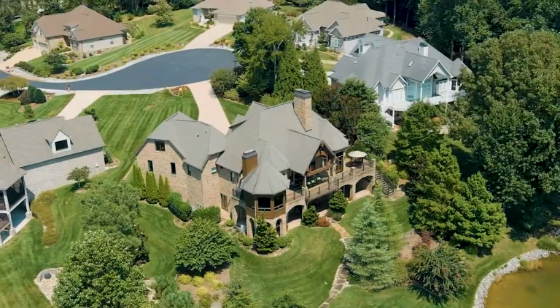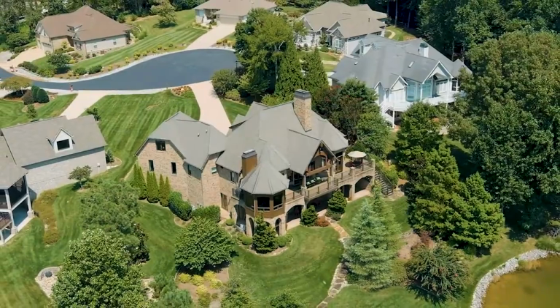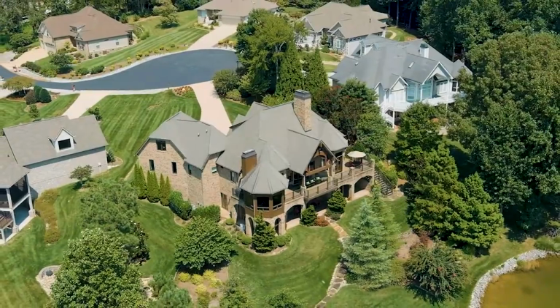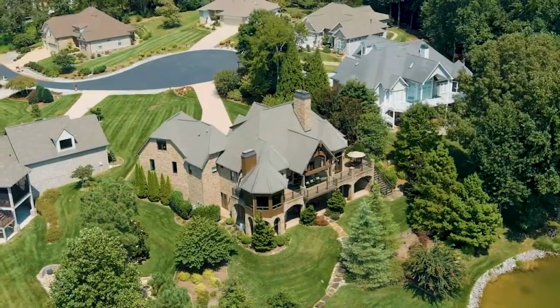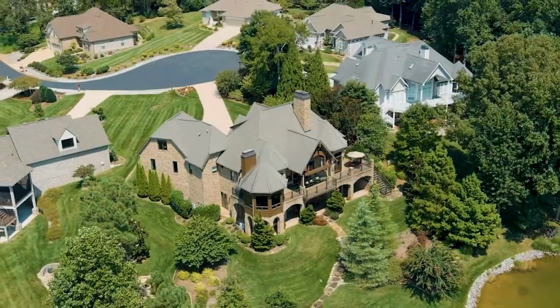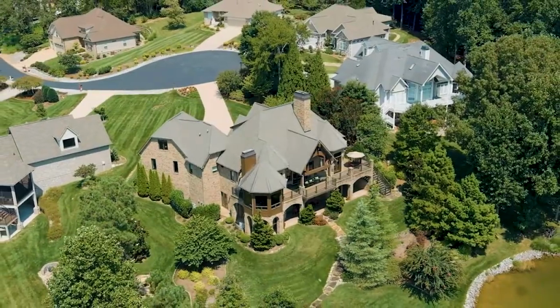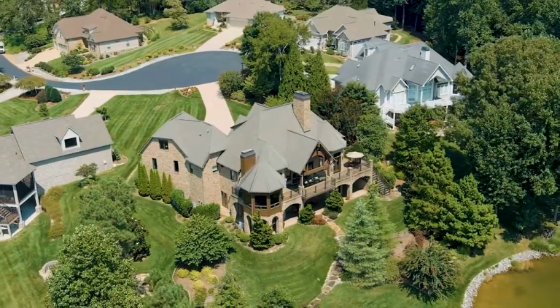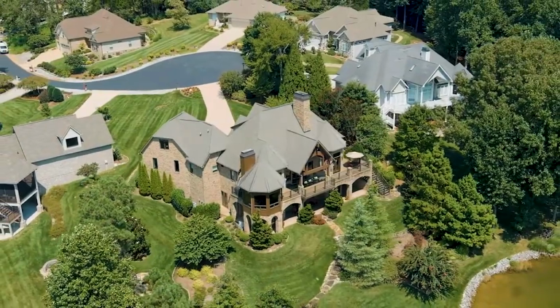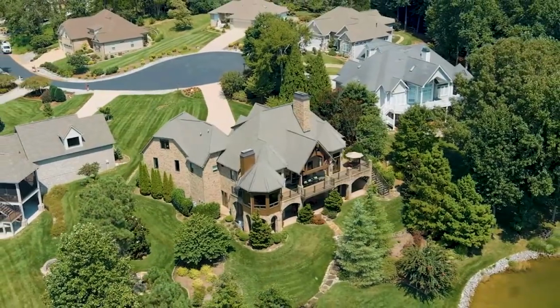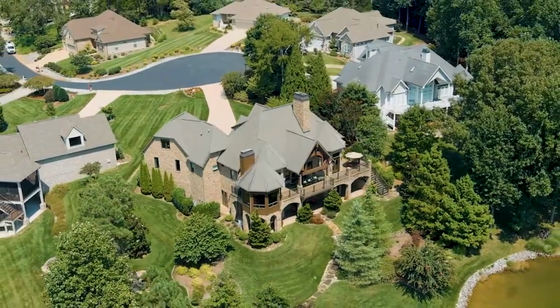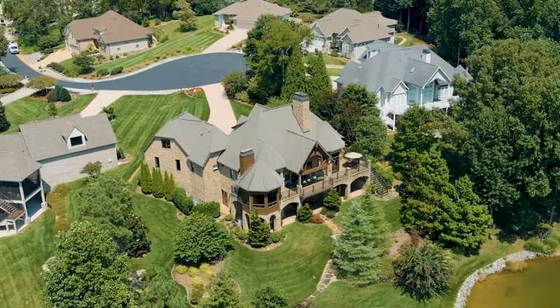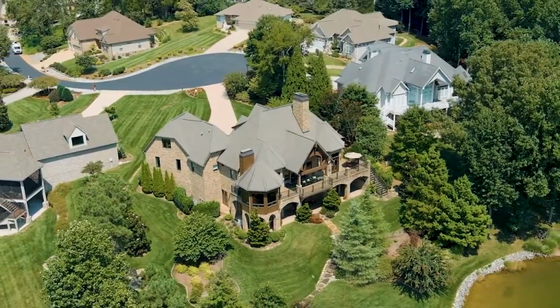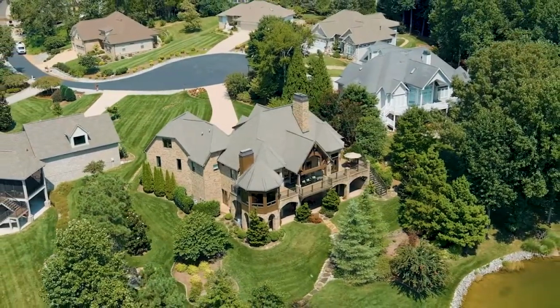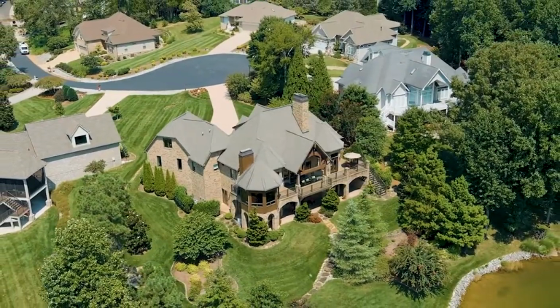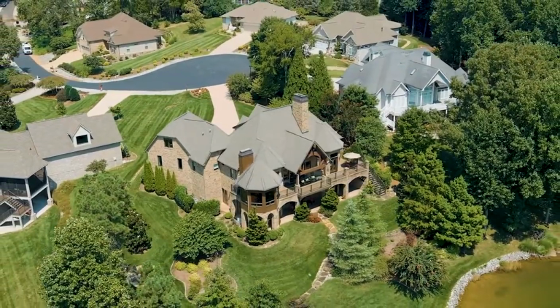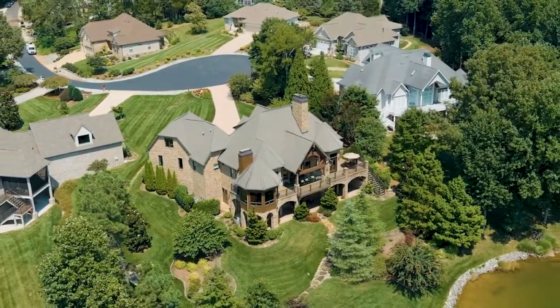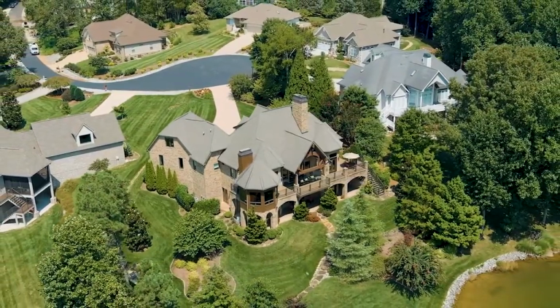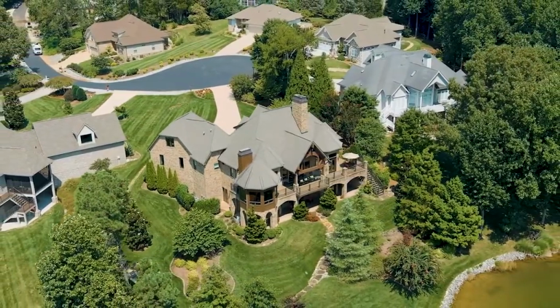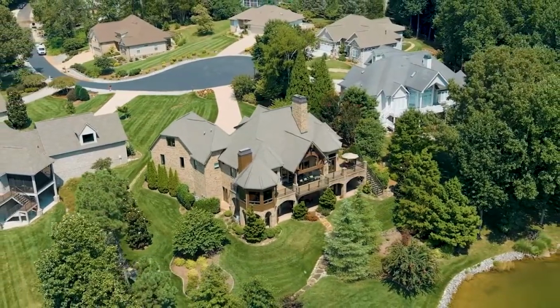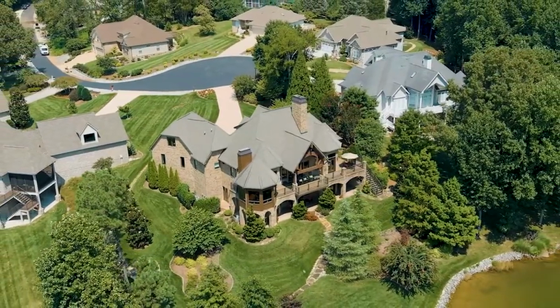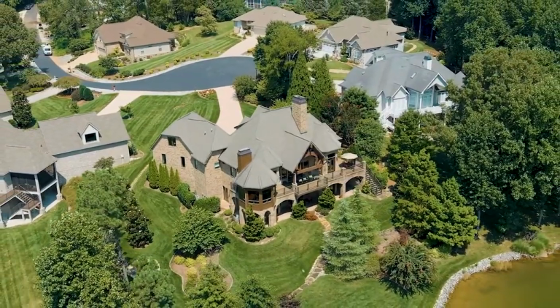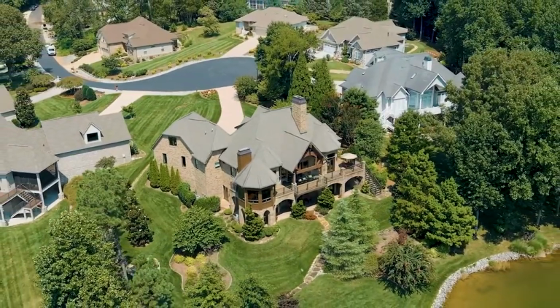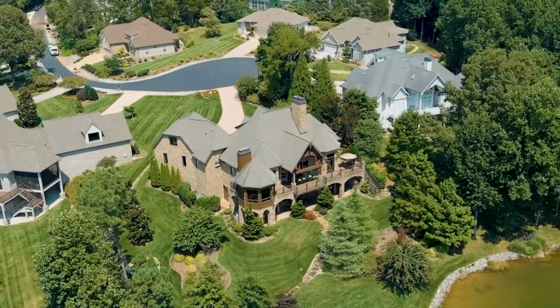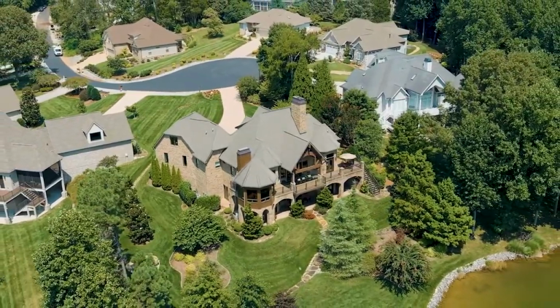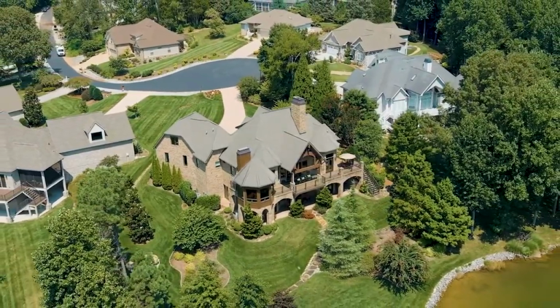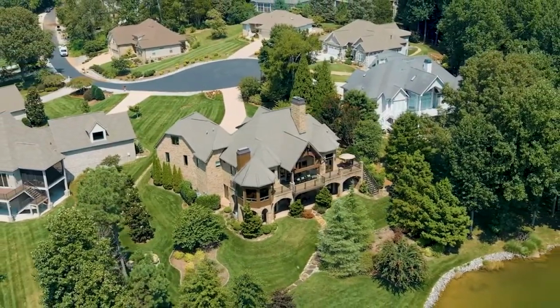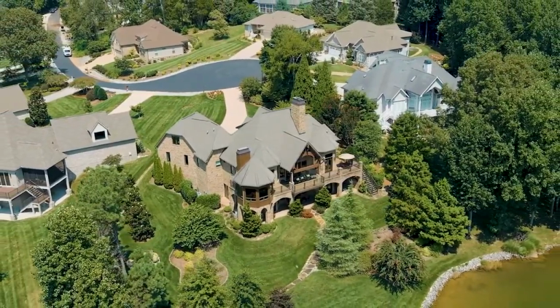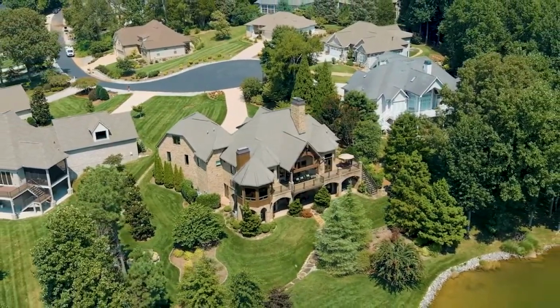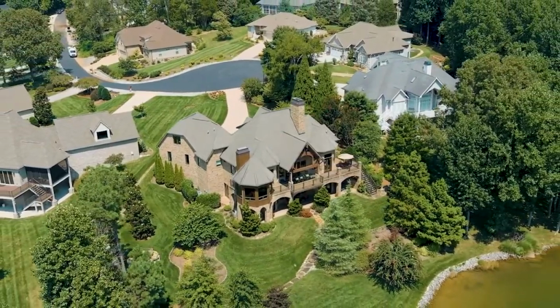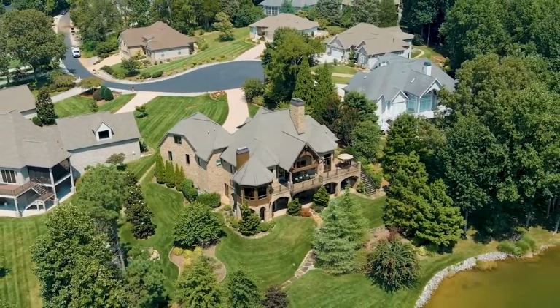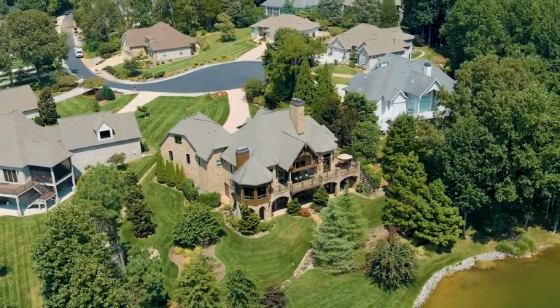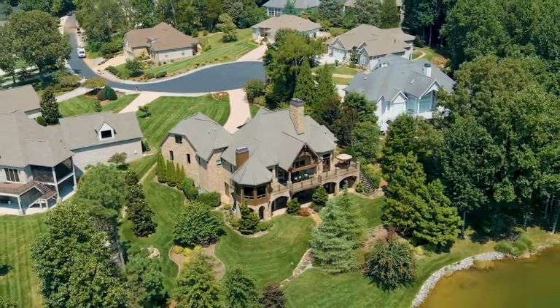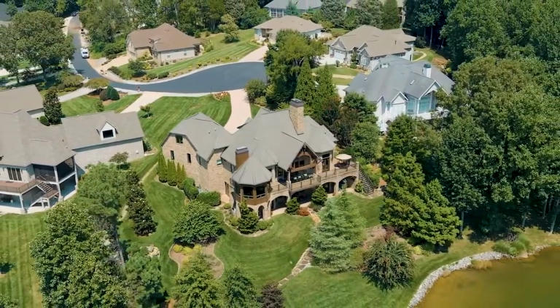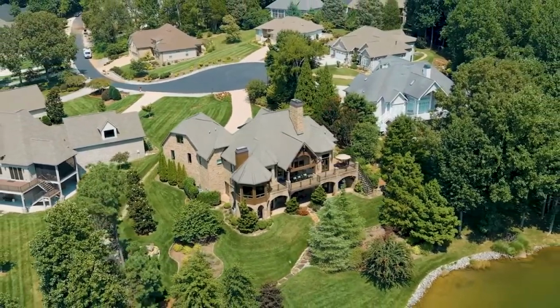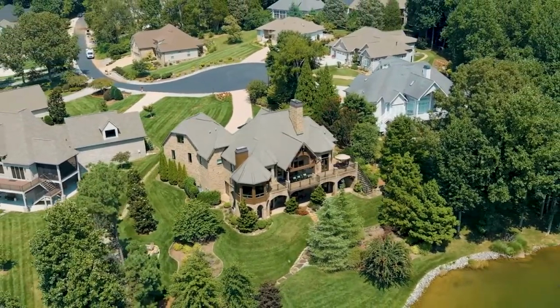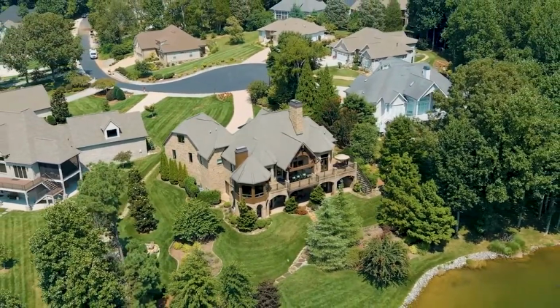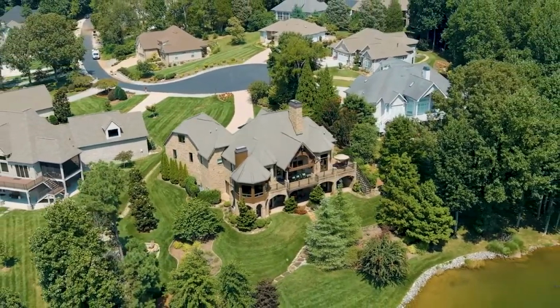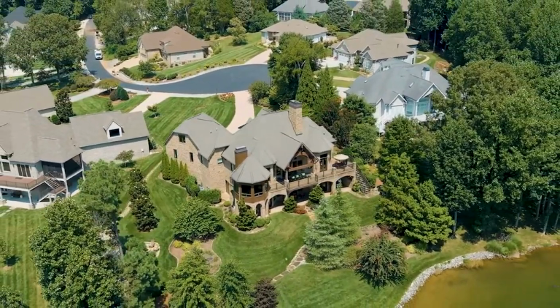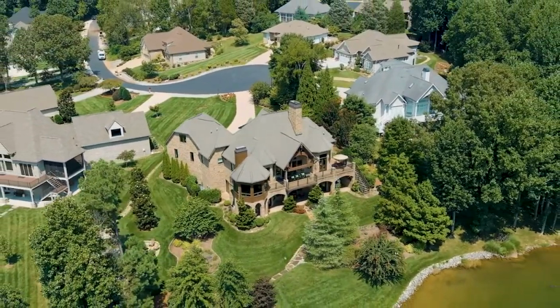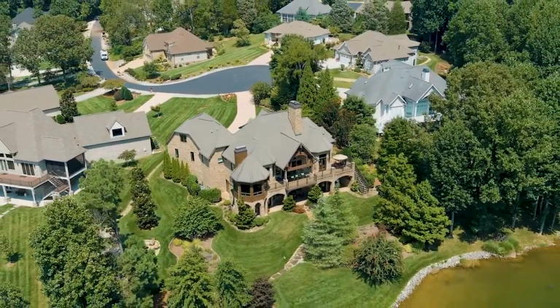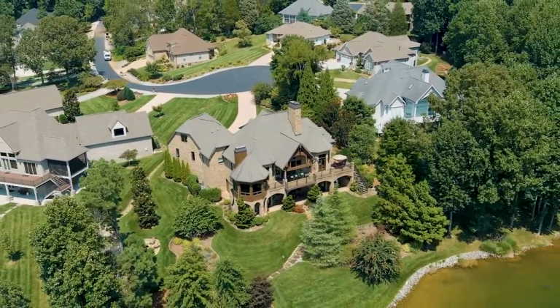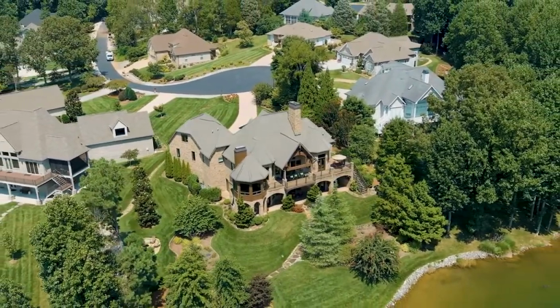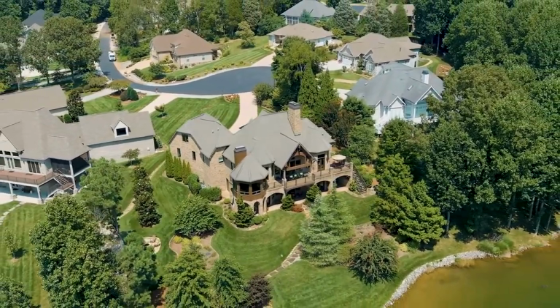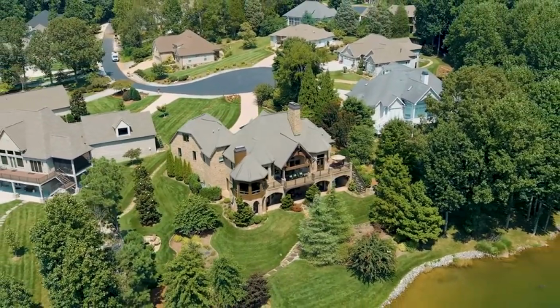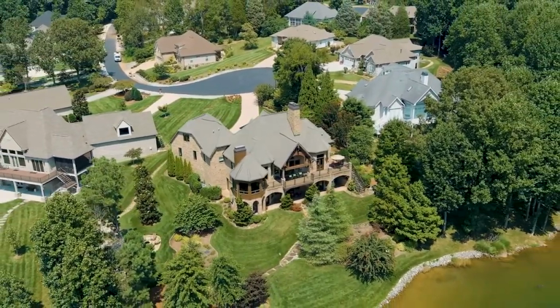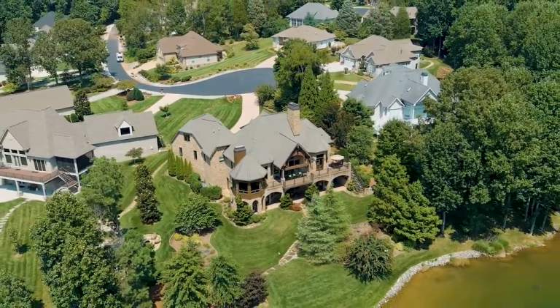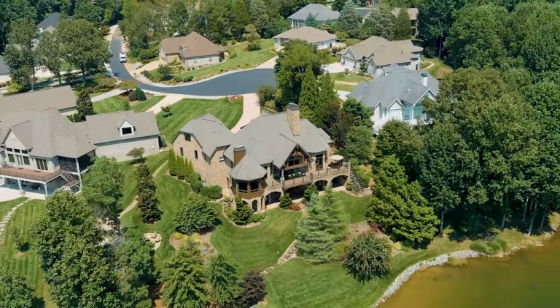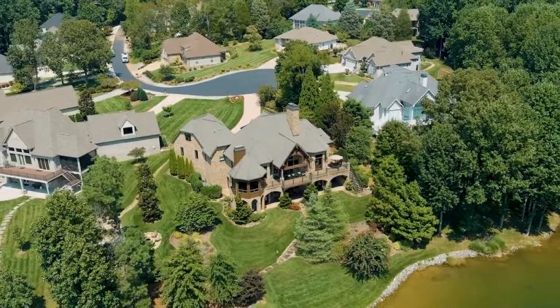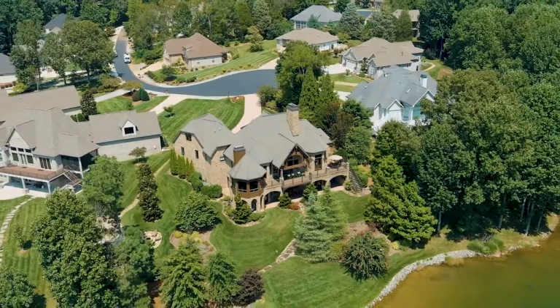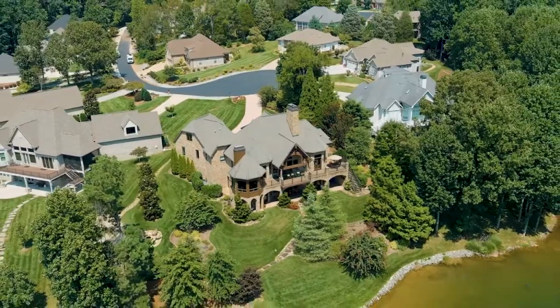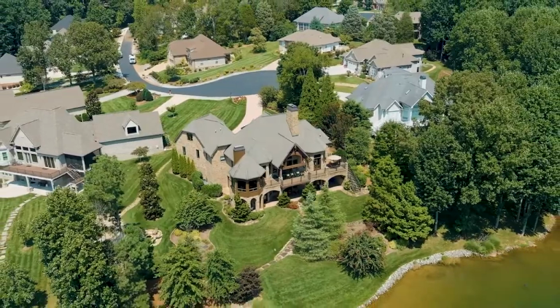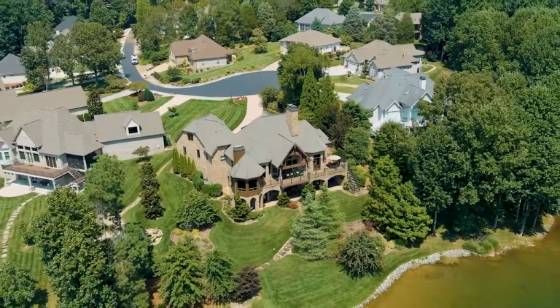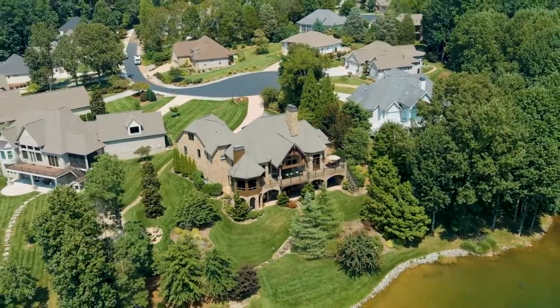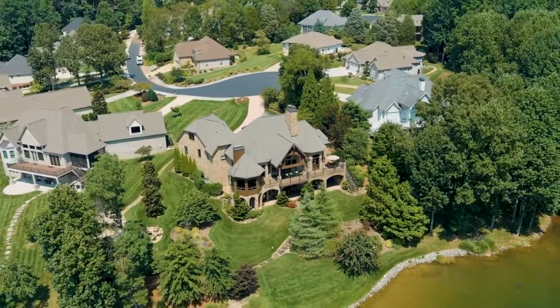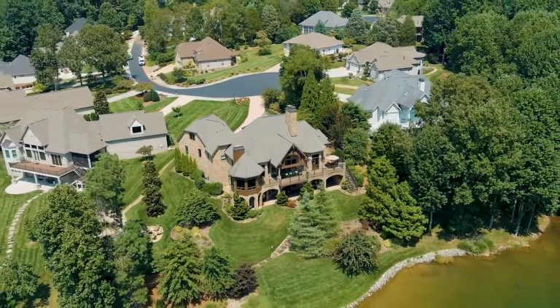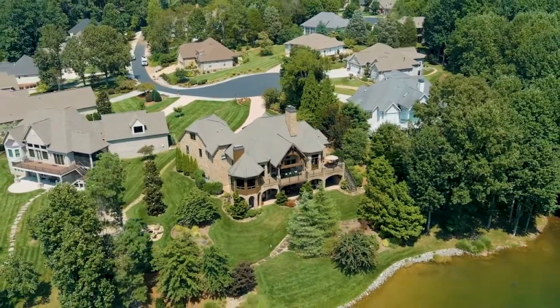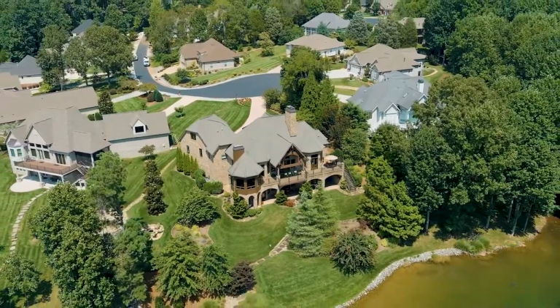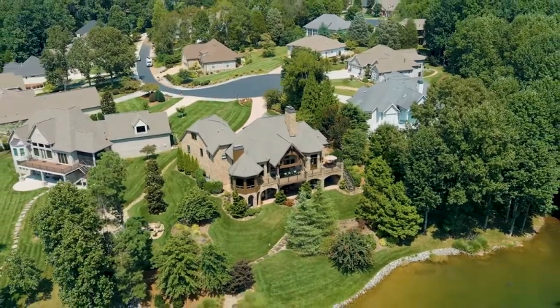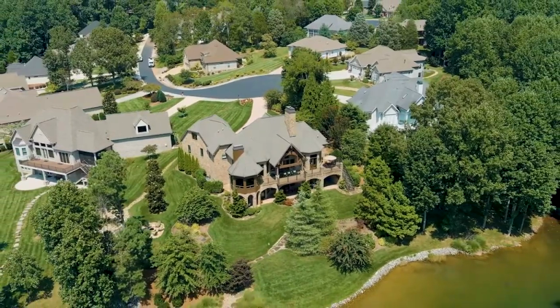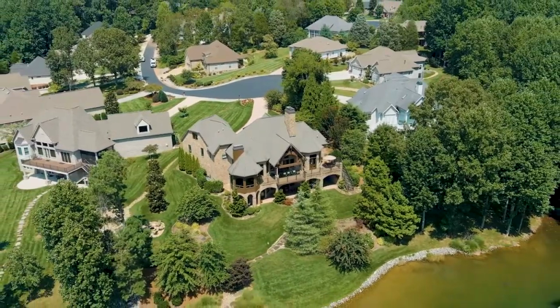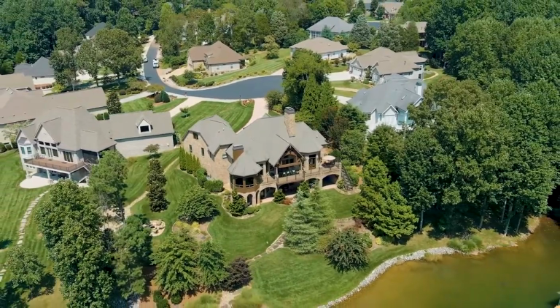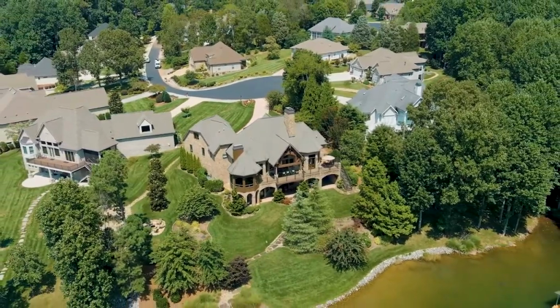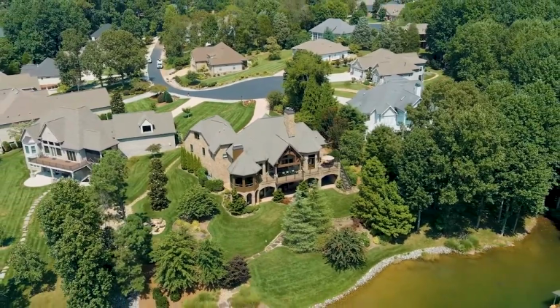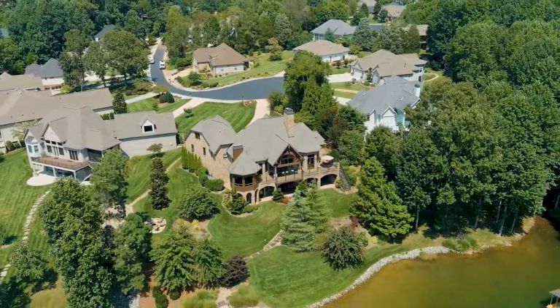Situated in a quiet cul-de-sac in Teleco Village, this lakefront home is your serene sanctuary.